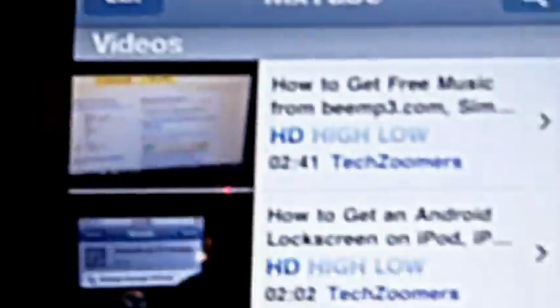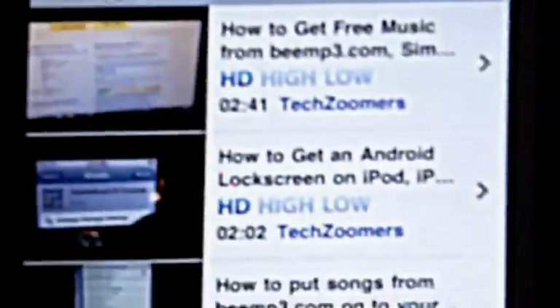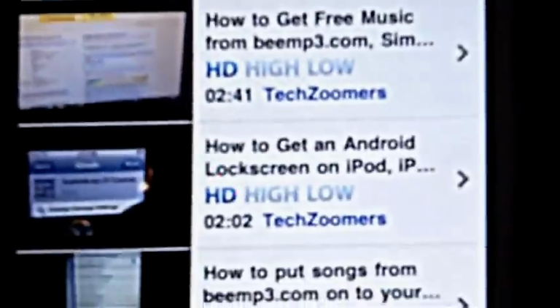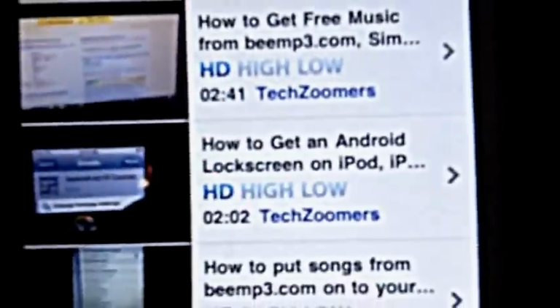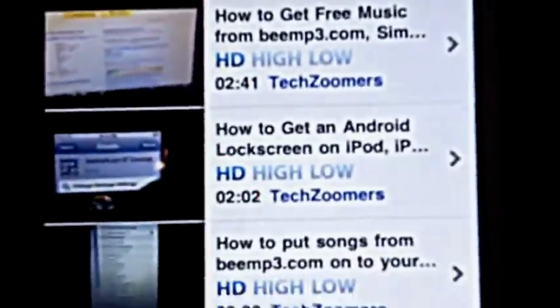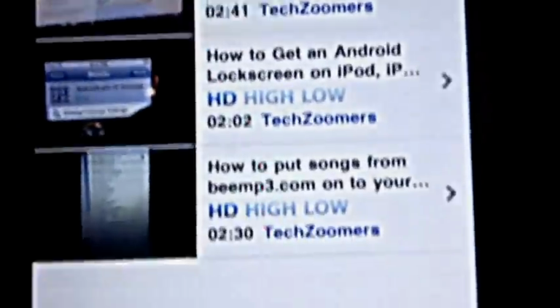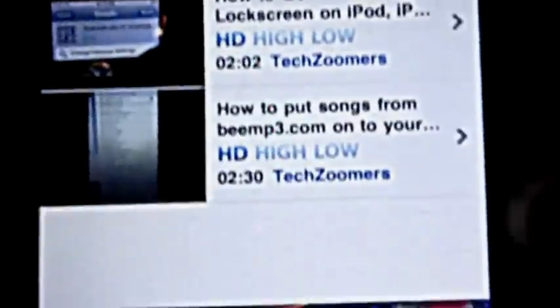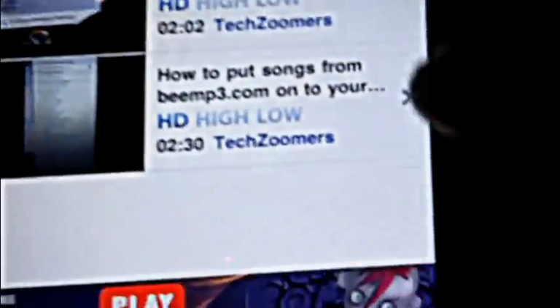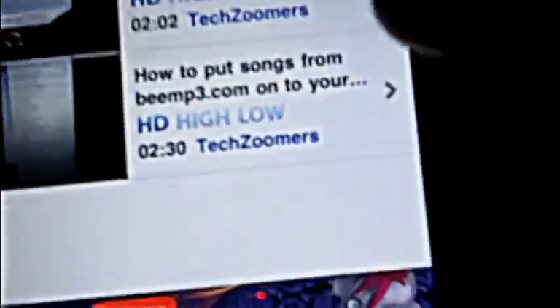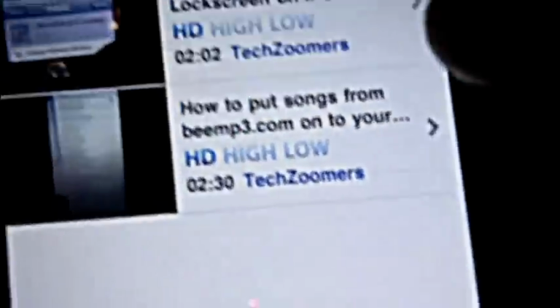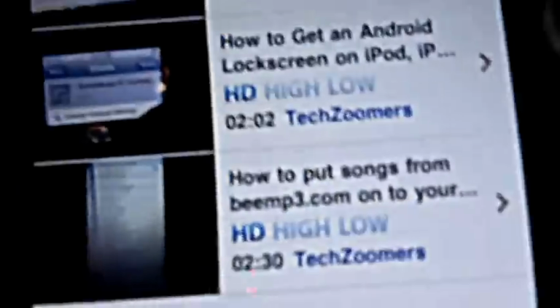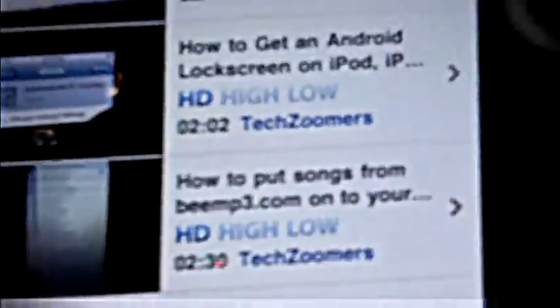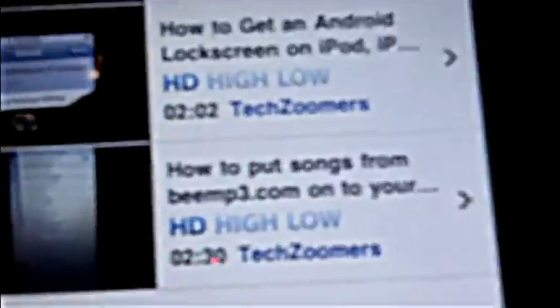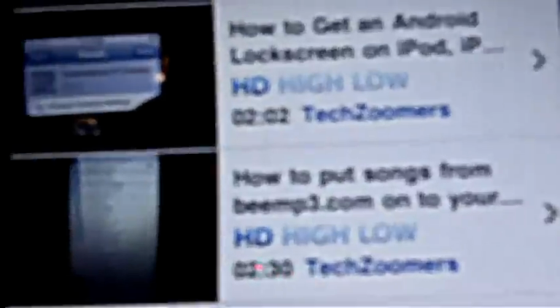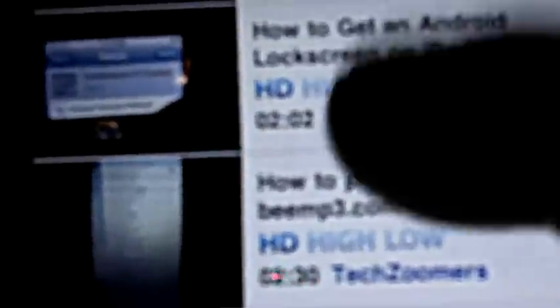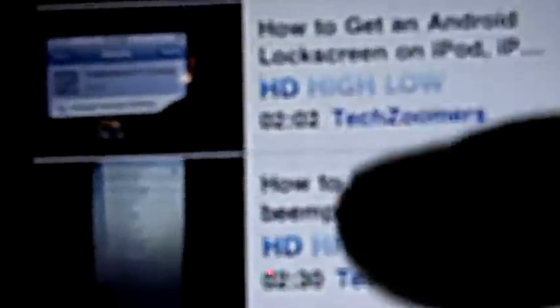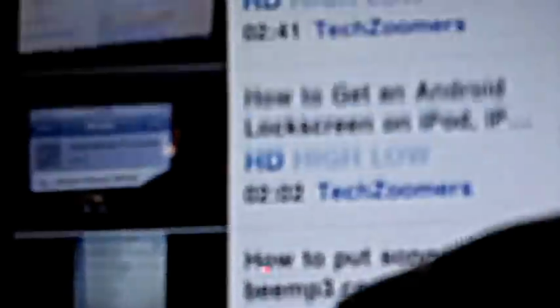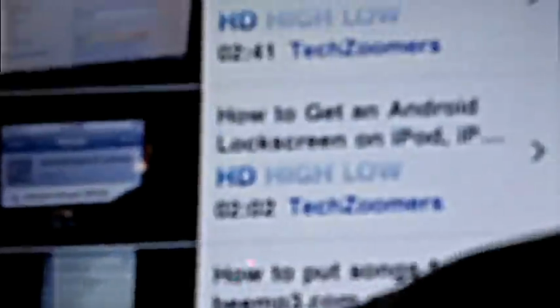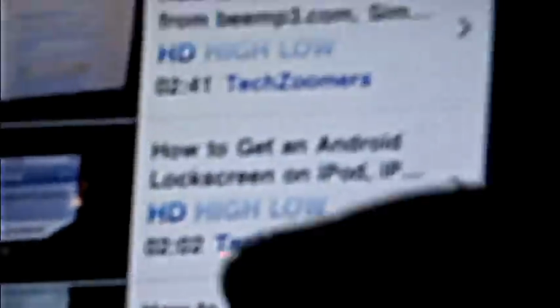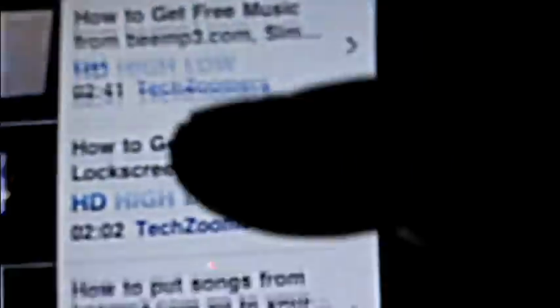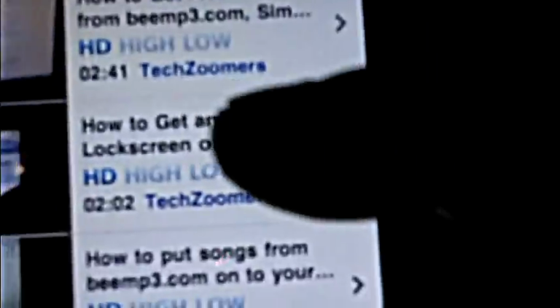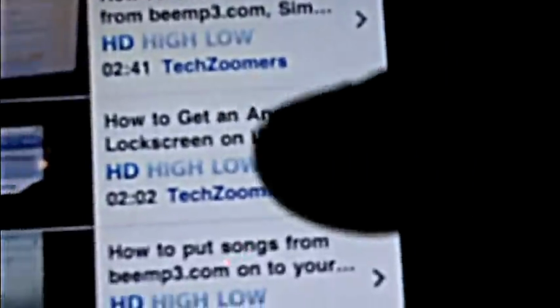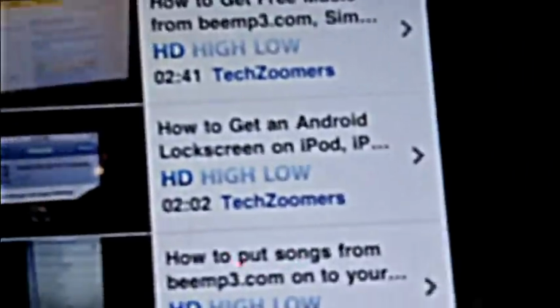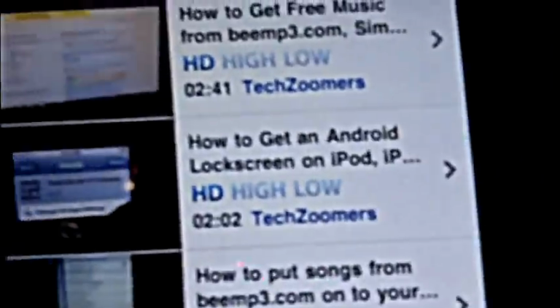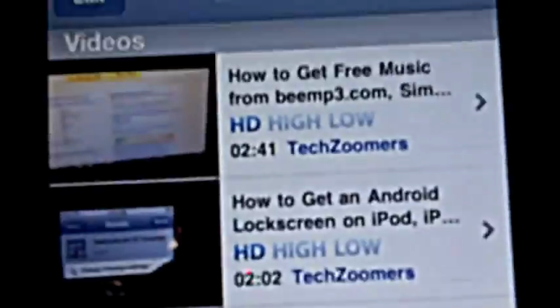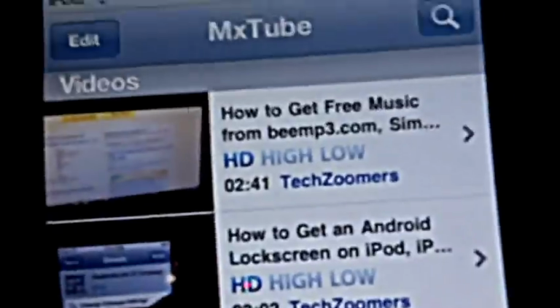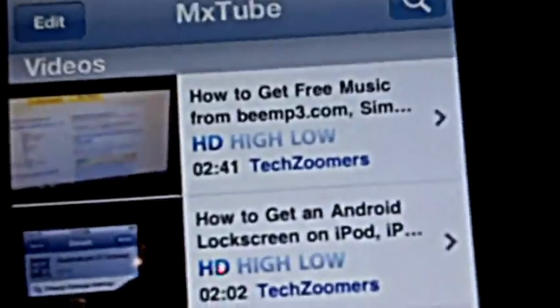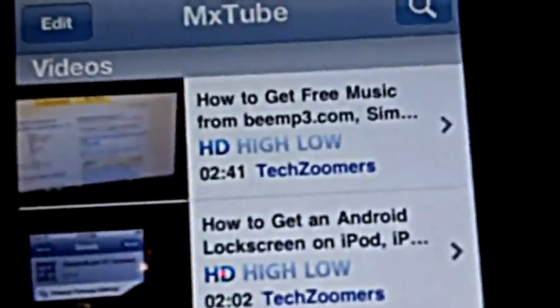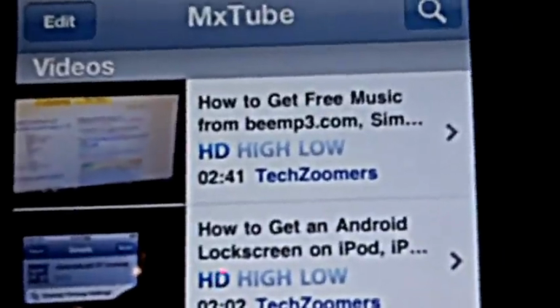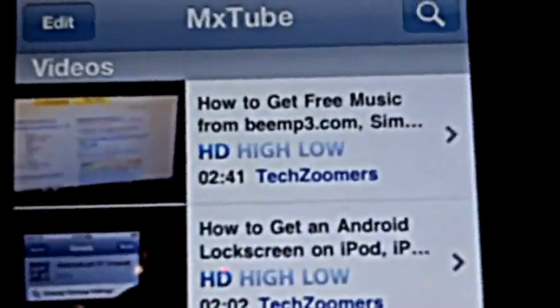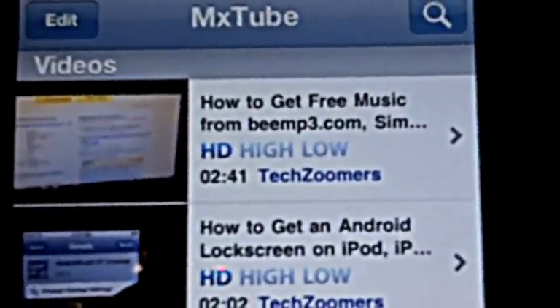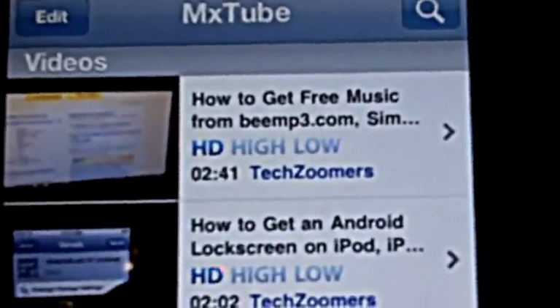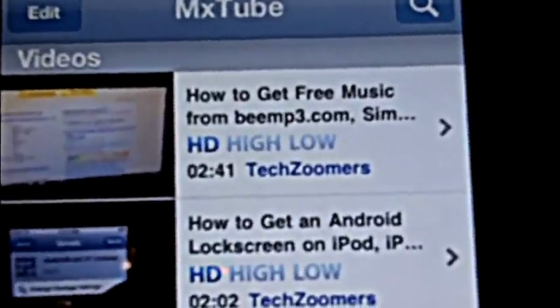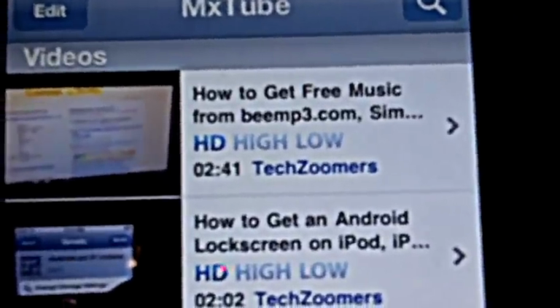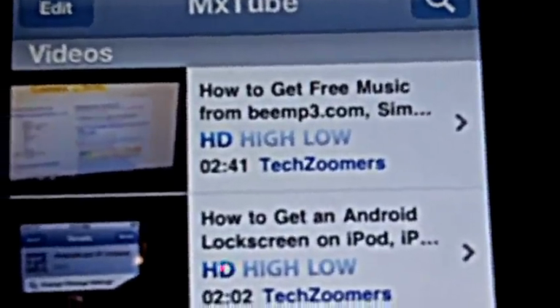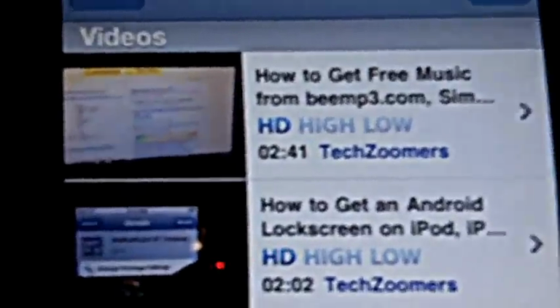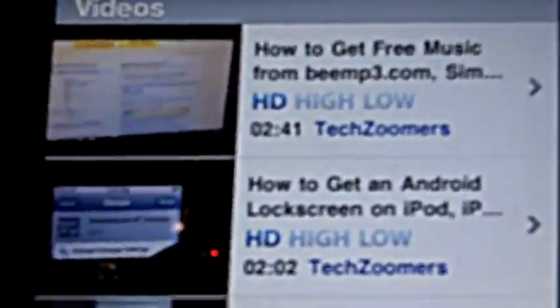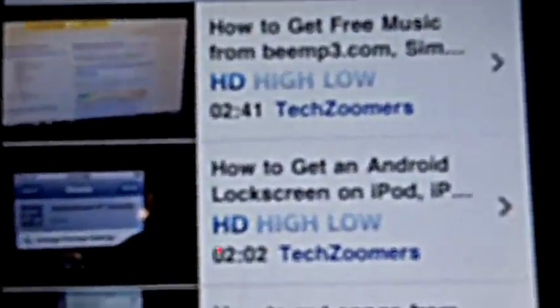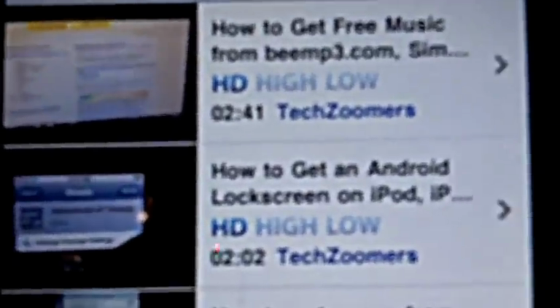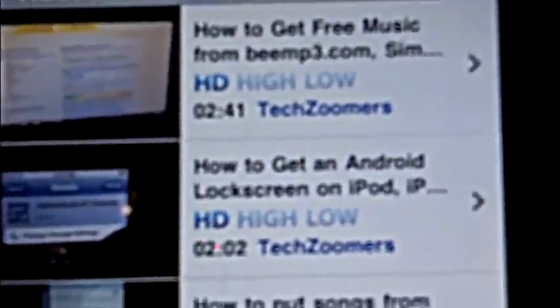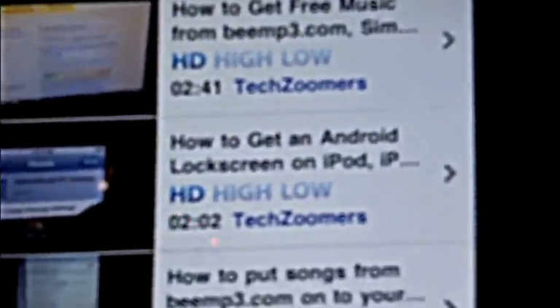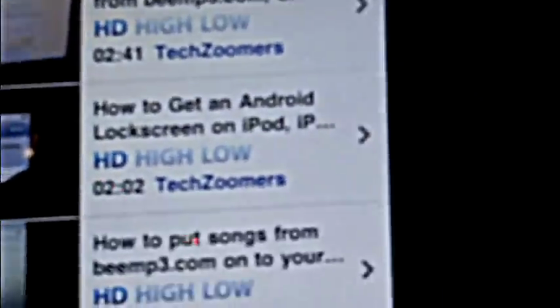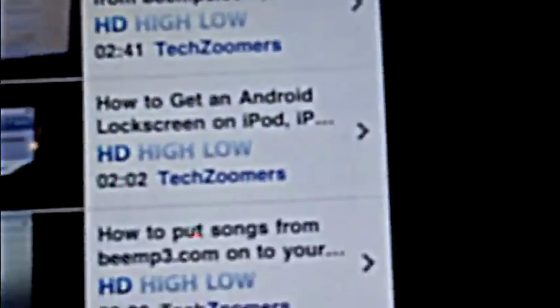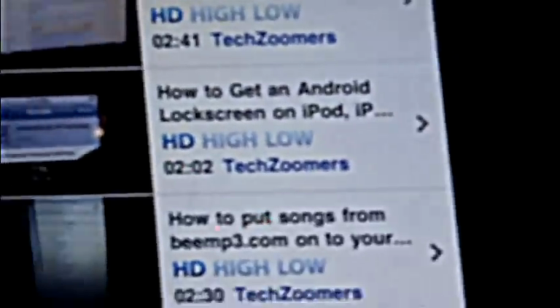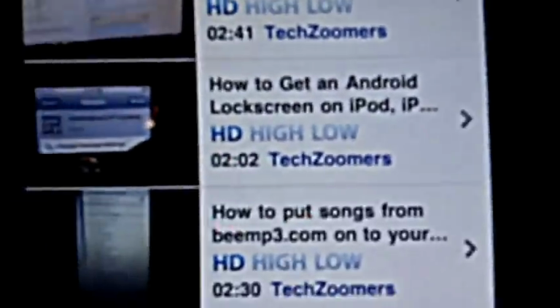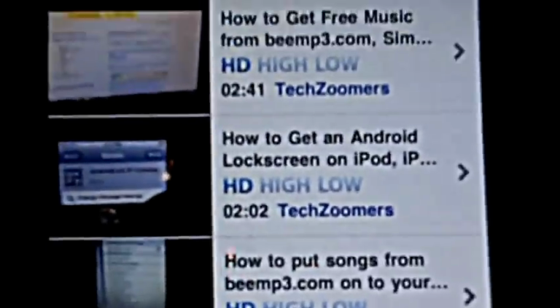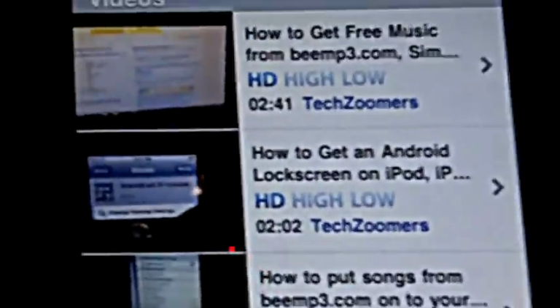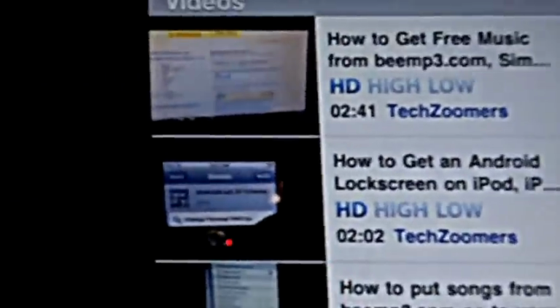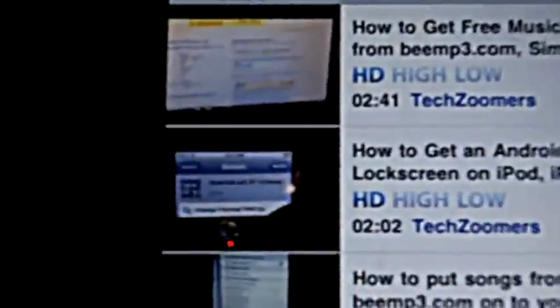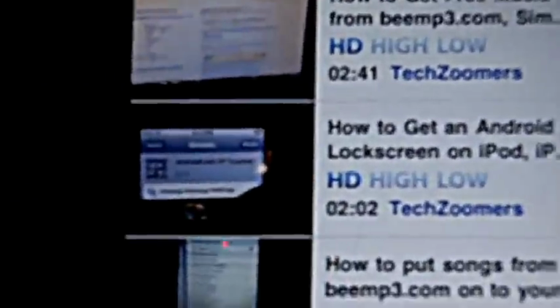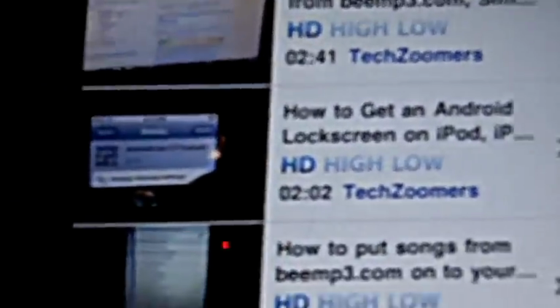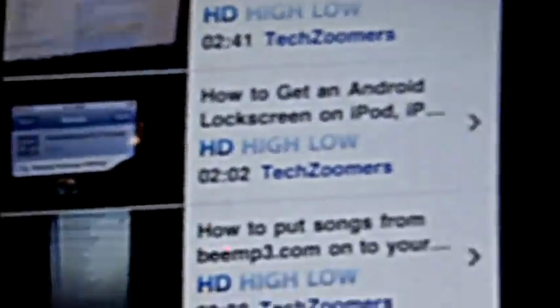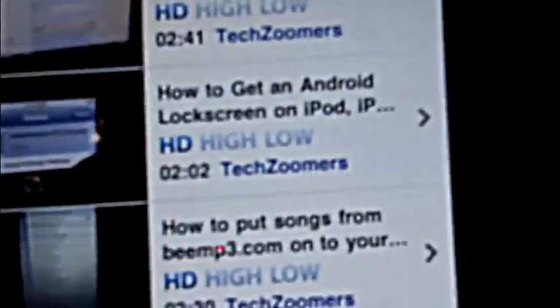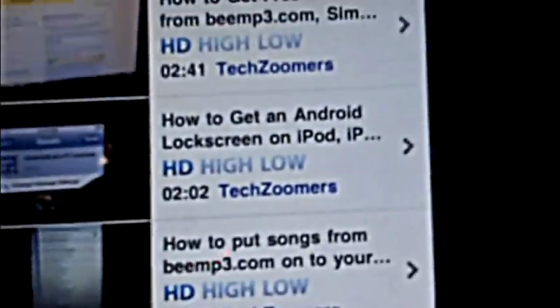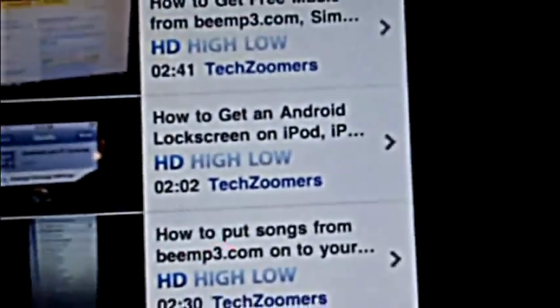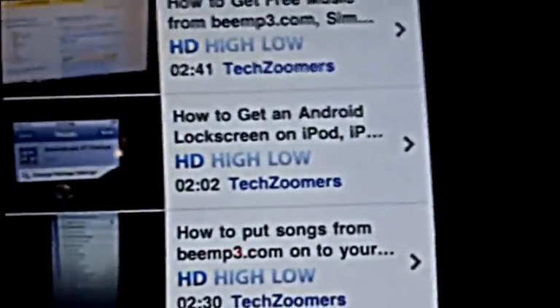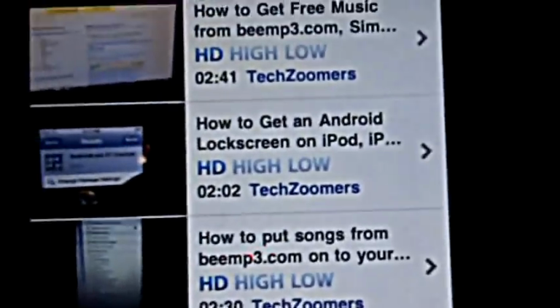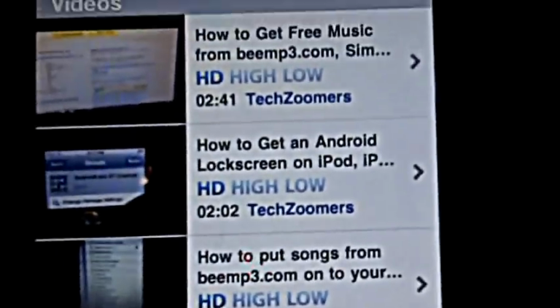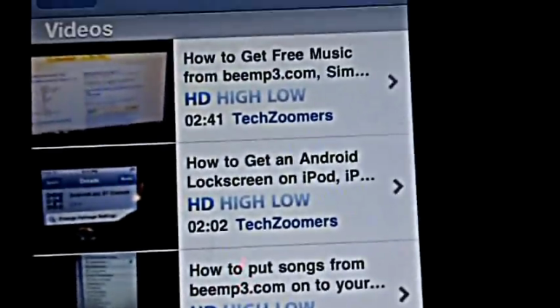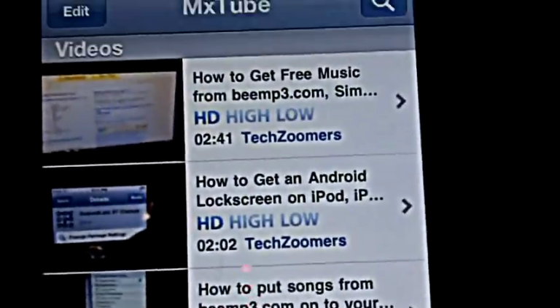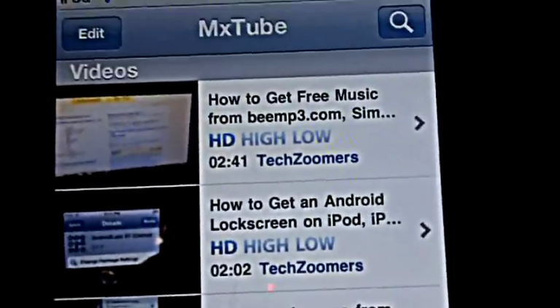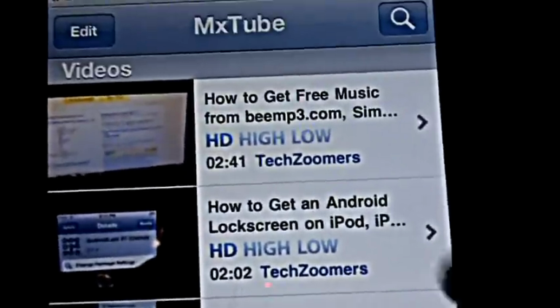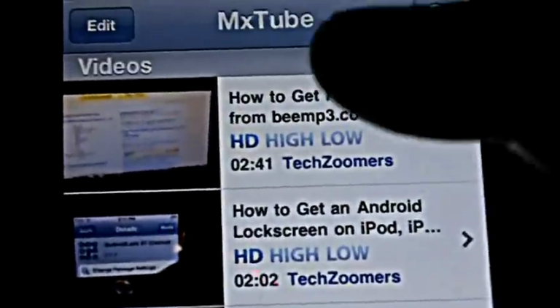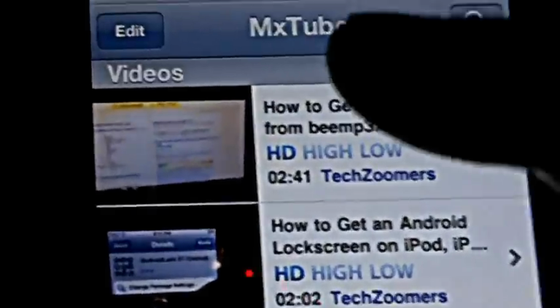I have Wi-Fi right now. But right here I downloaded a couple of our videos, and you have the option whether HD, low quality, or regular.